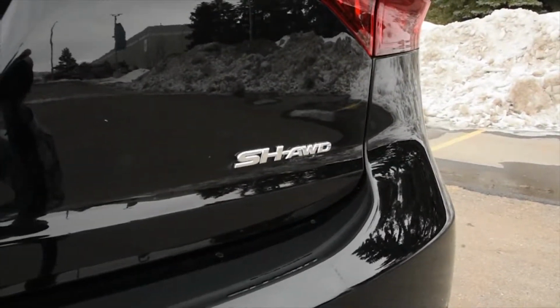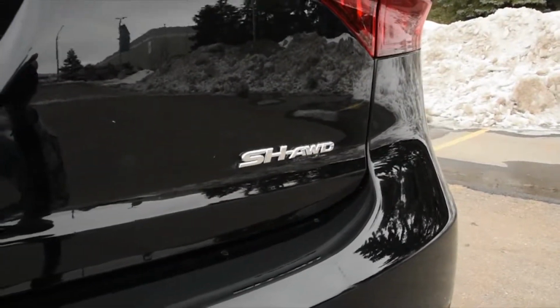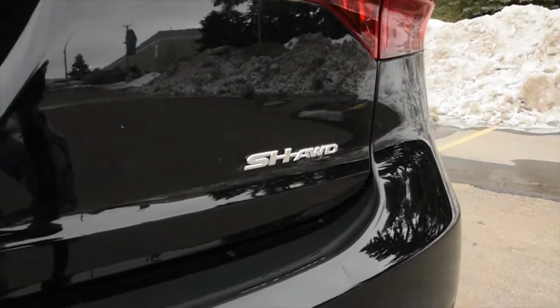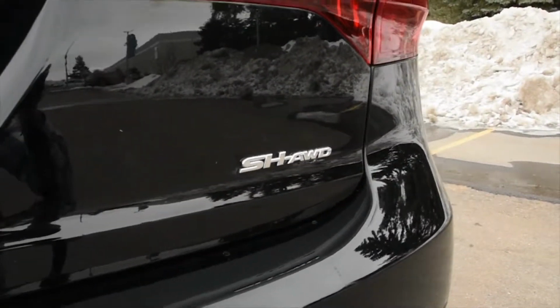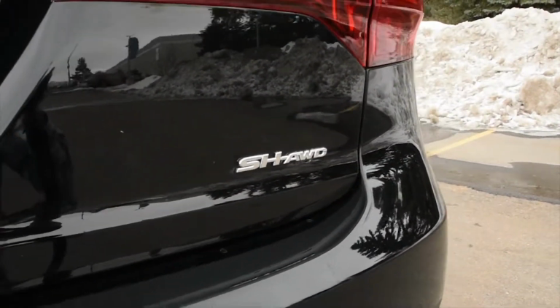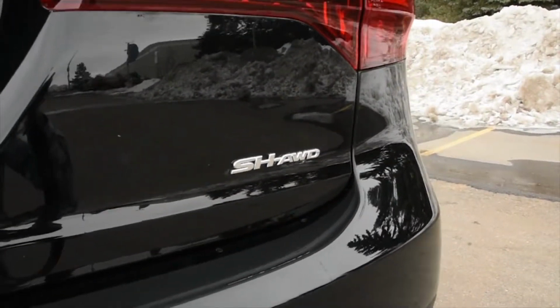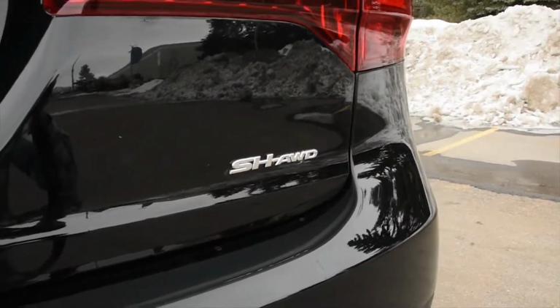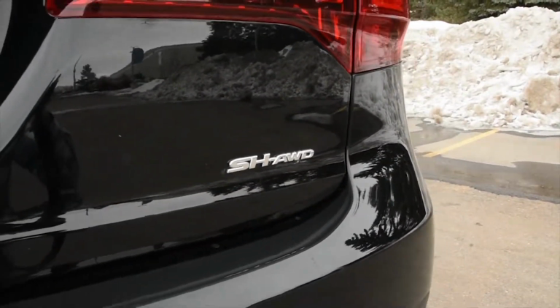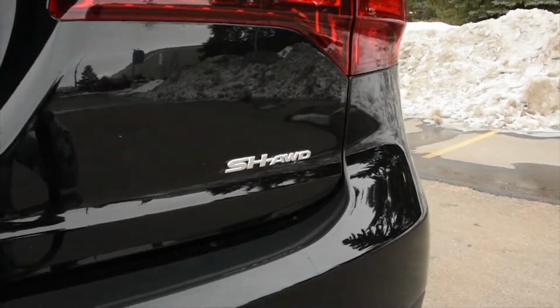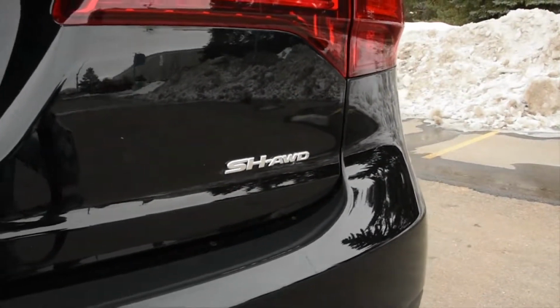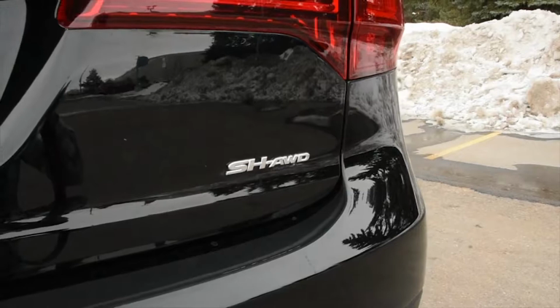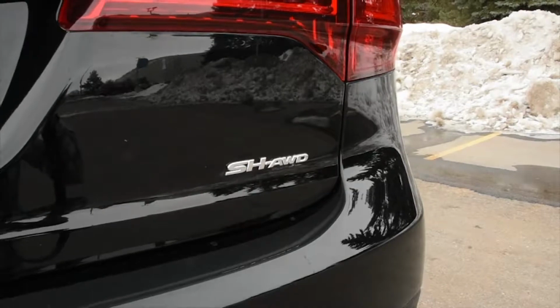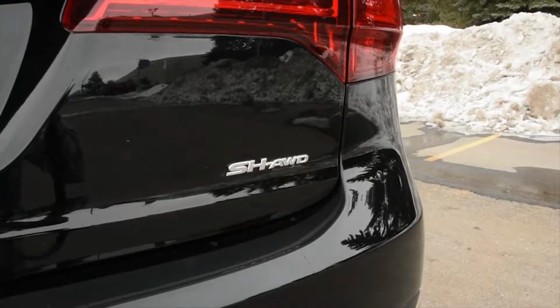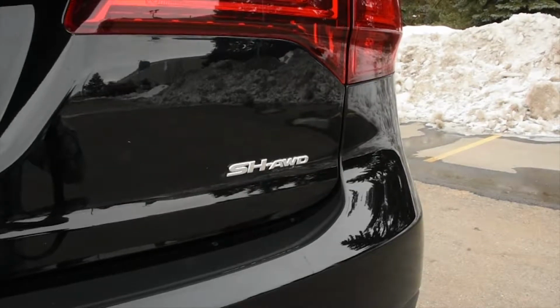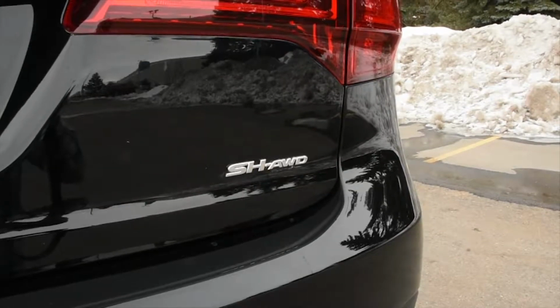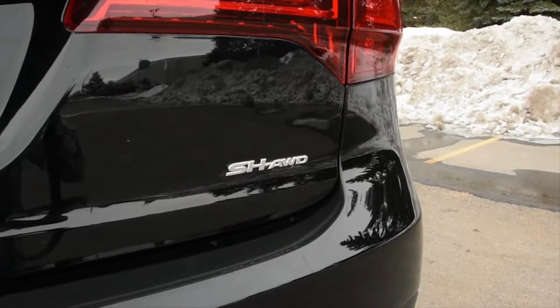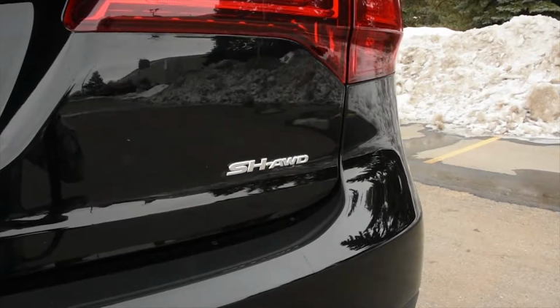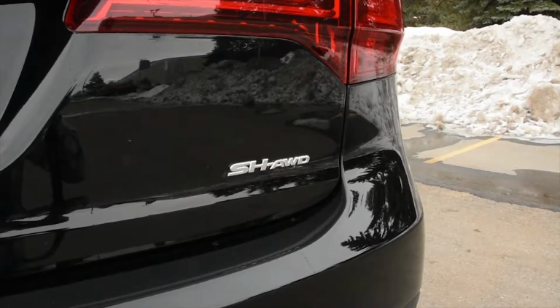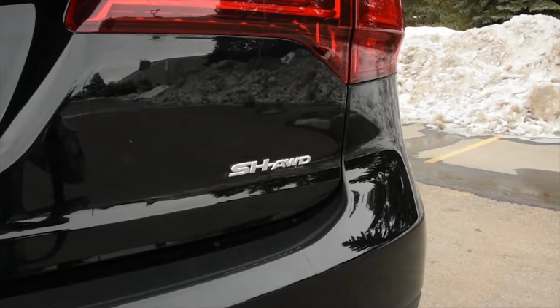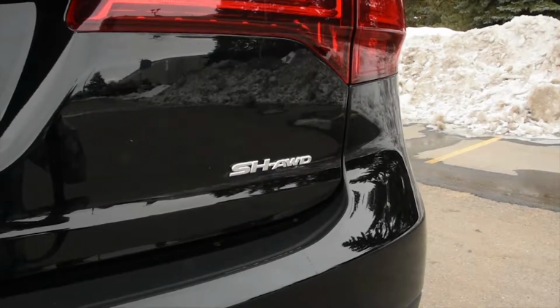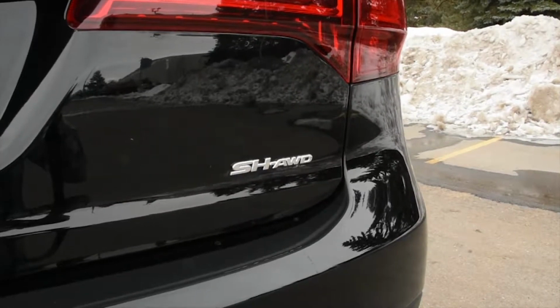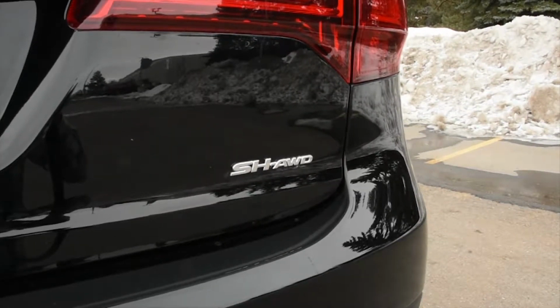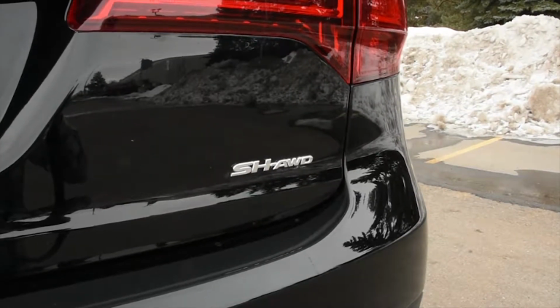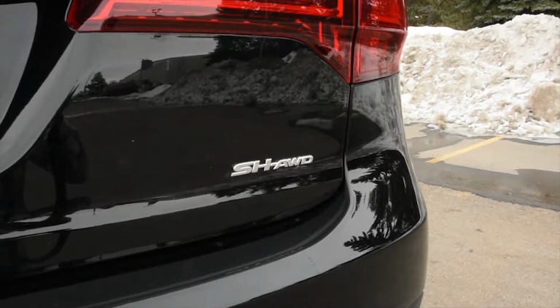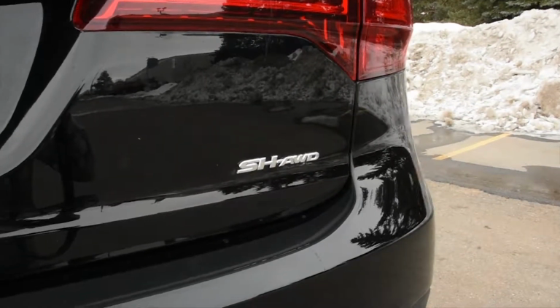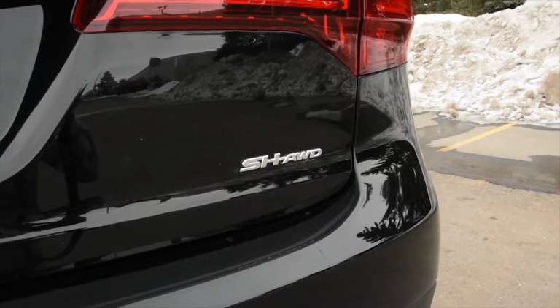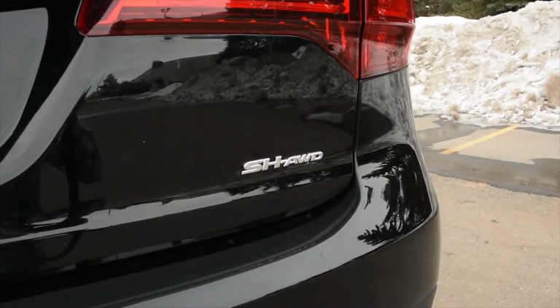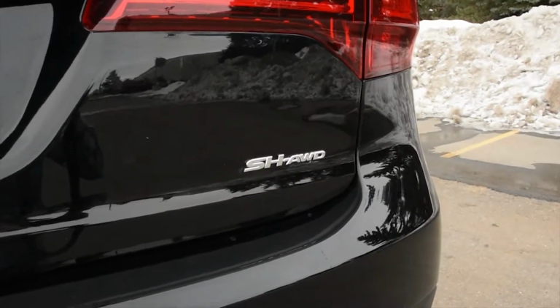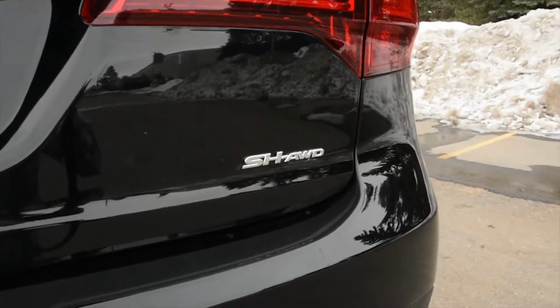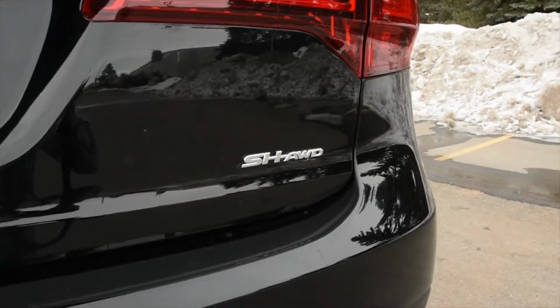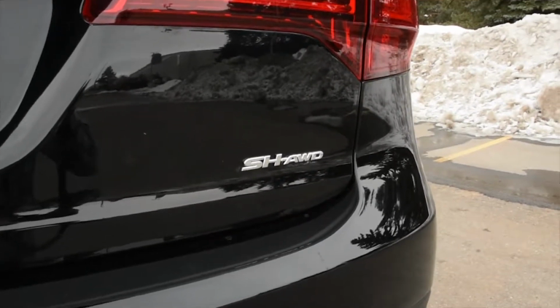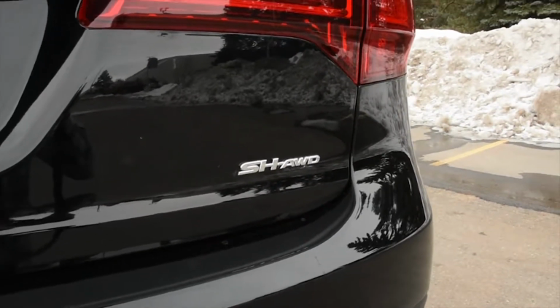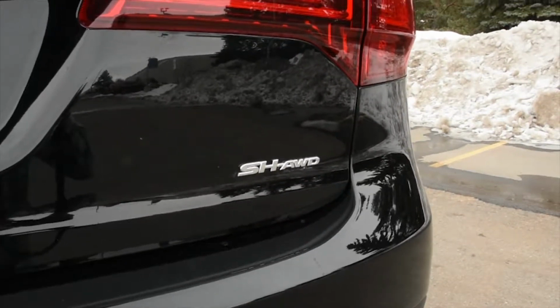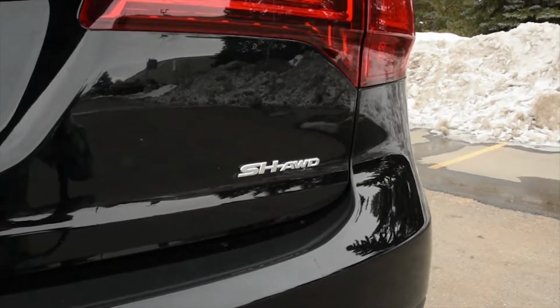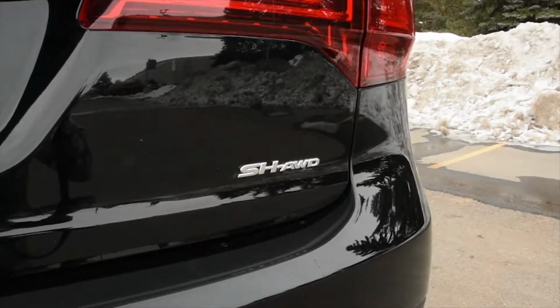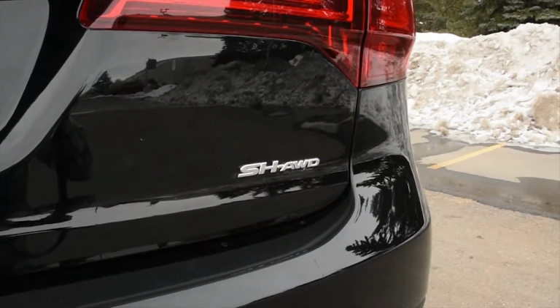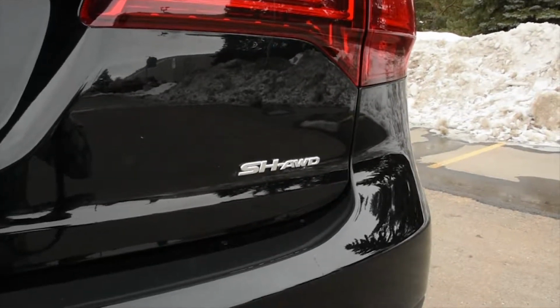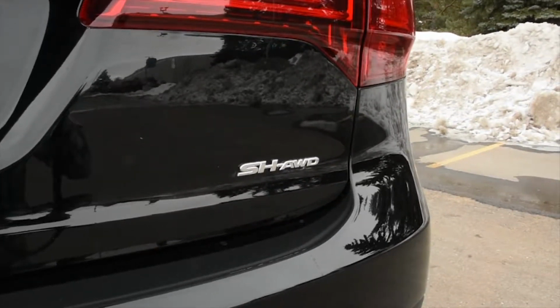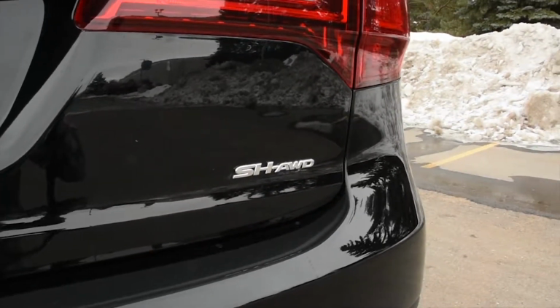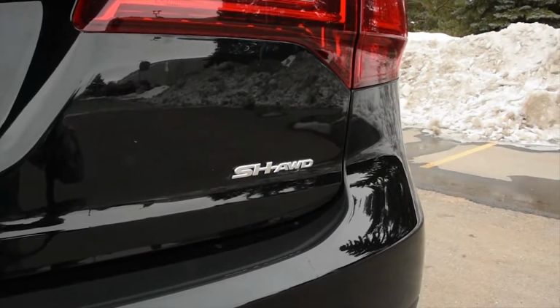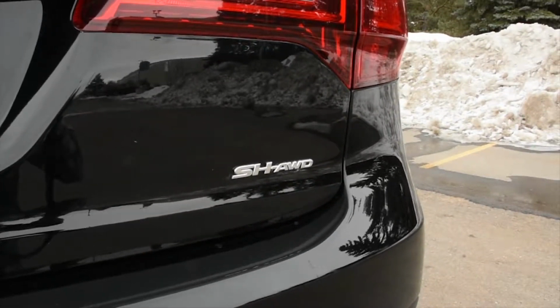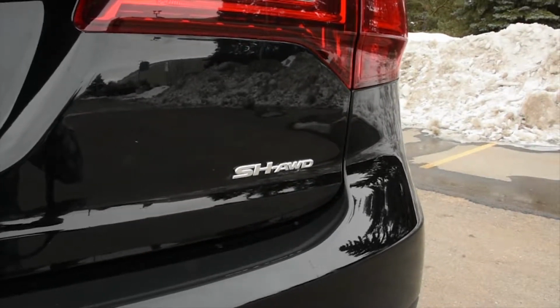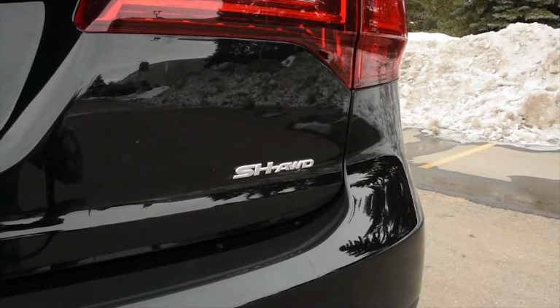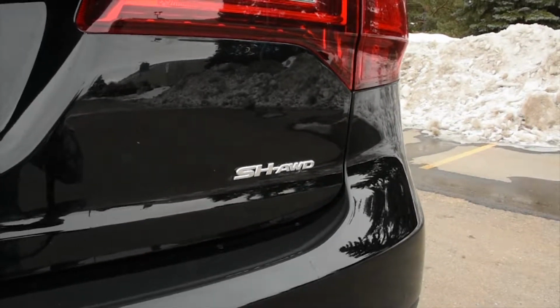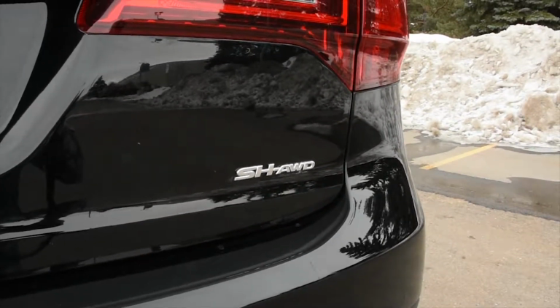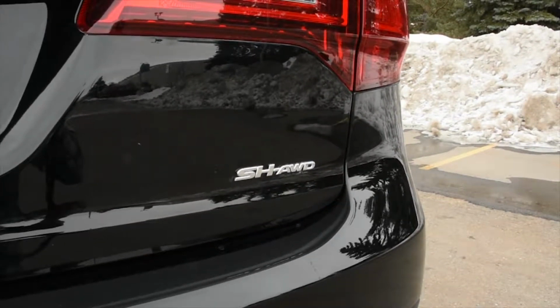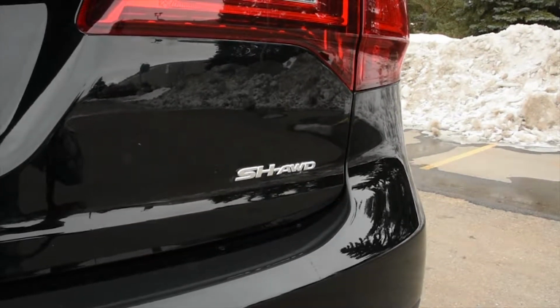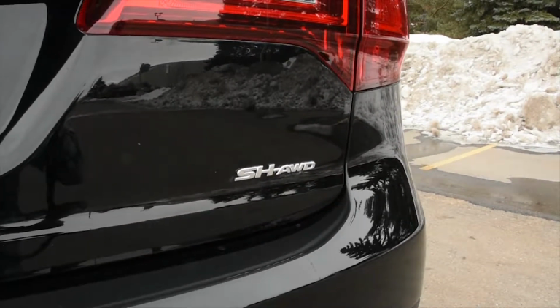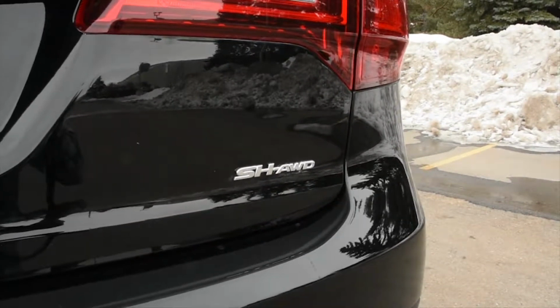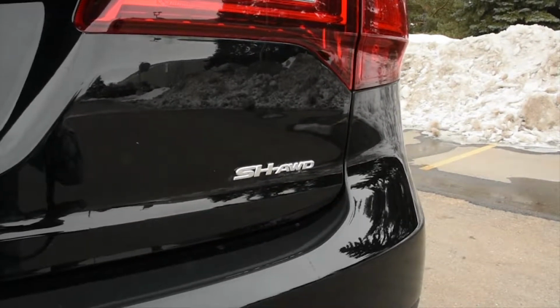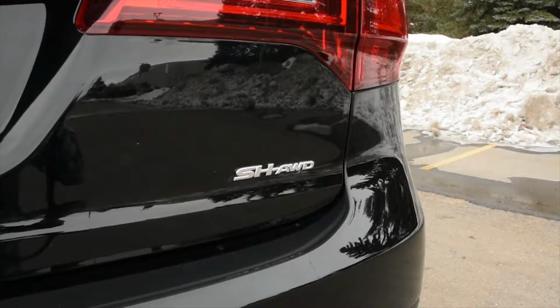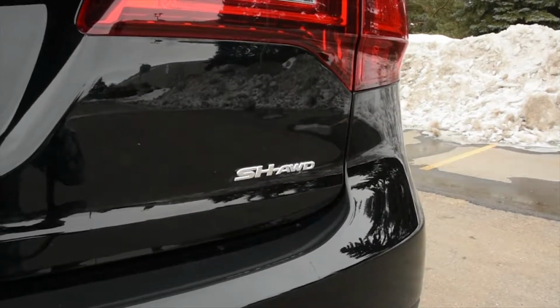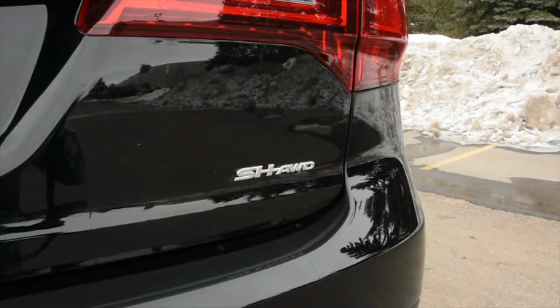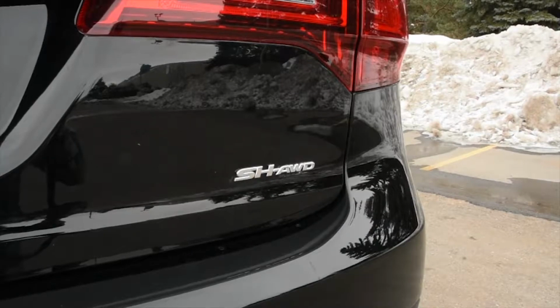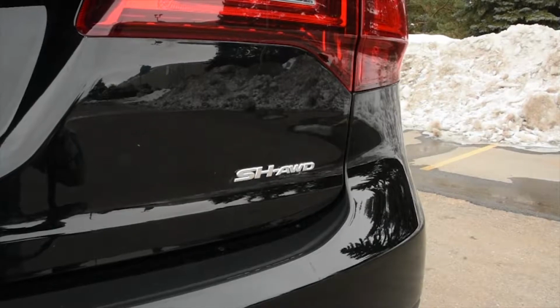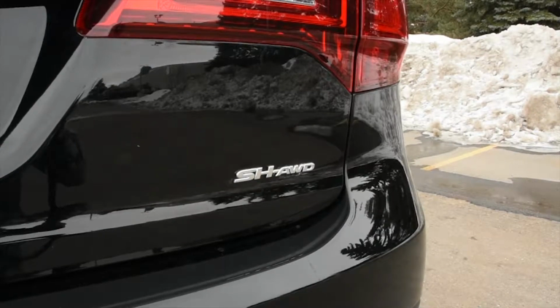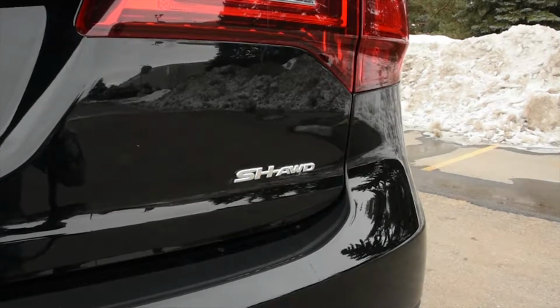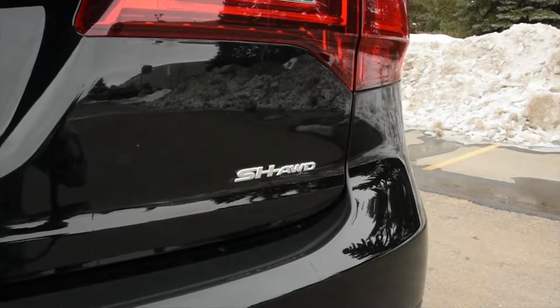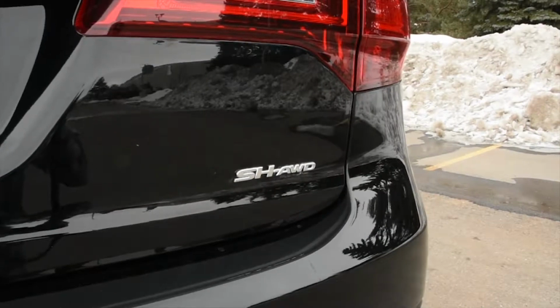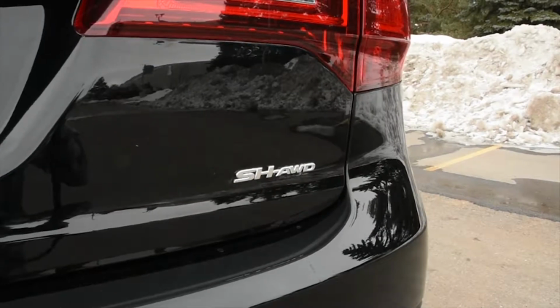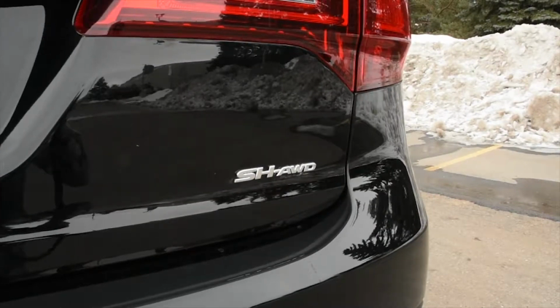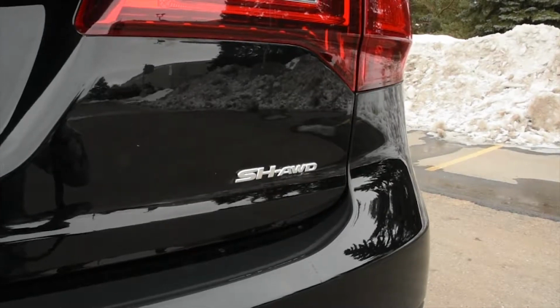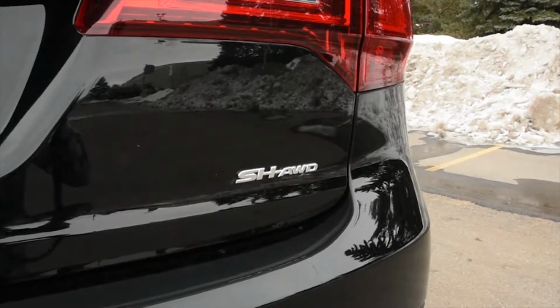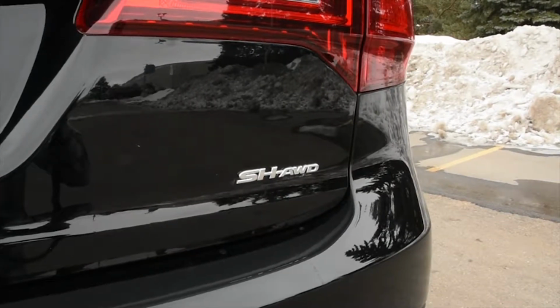It comes with a 3.5-litre V6 mated to a 6-speed automatic transmission with sport shift and grade logic control.